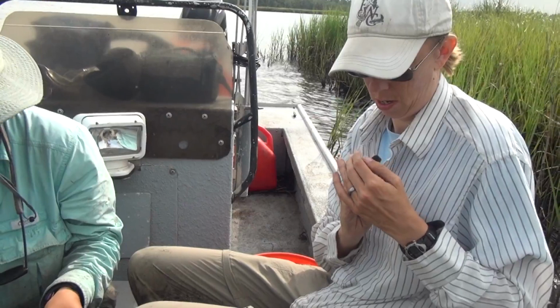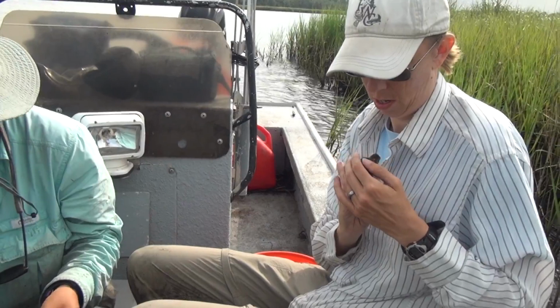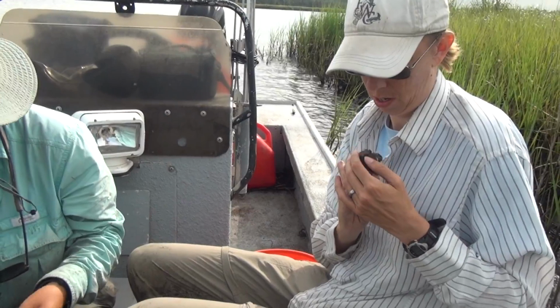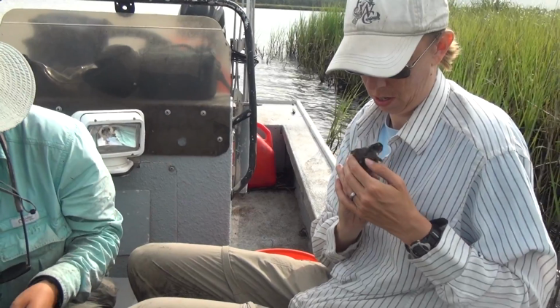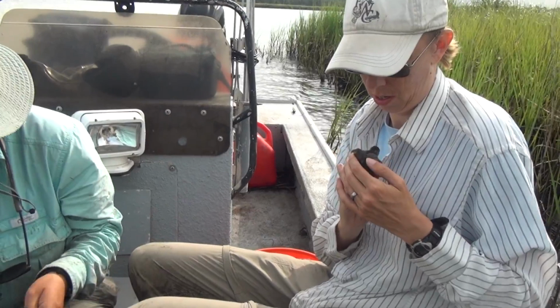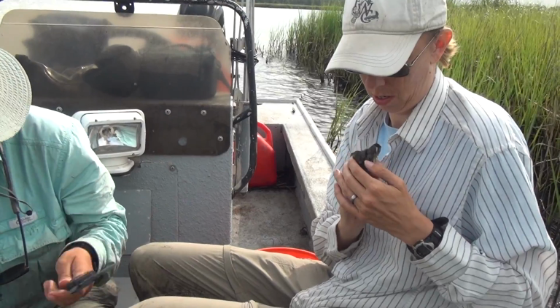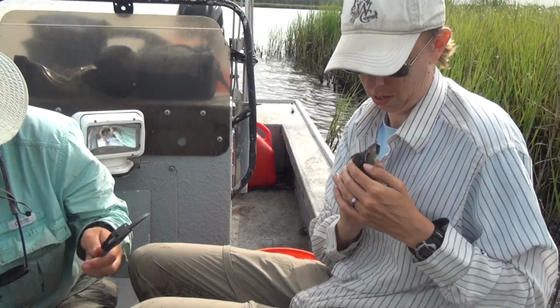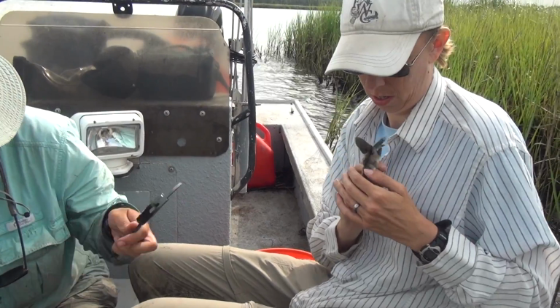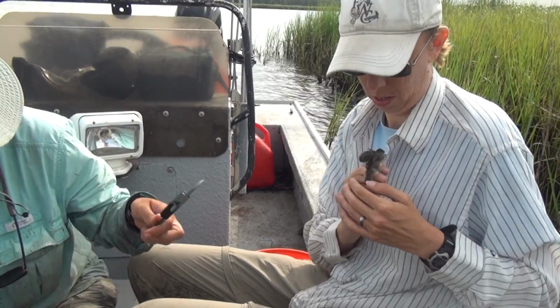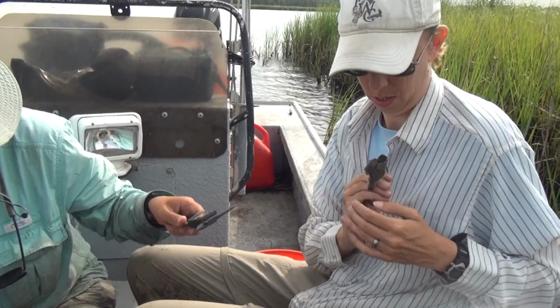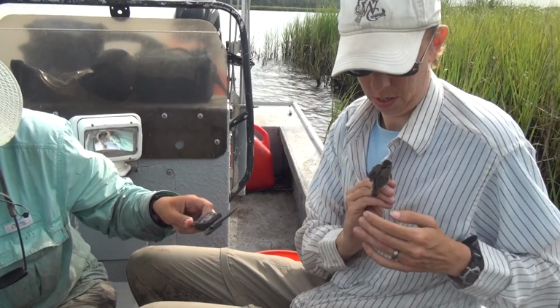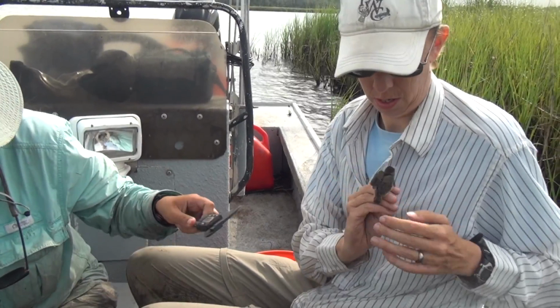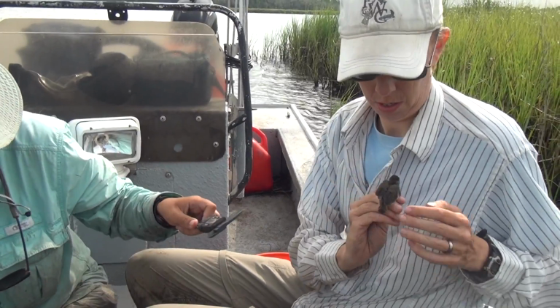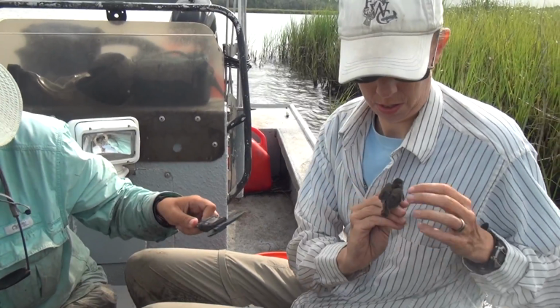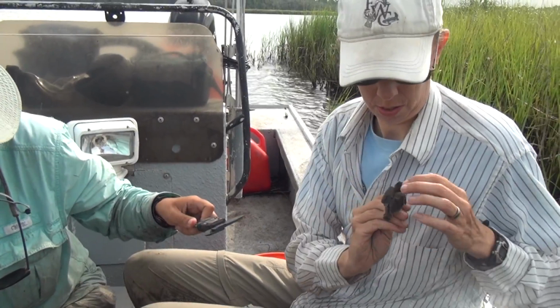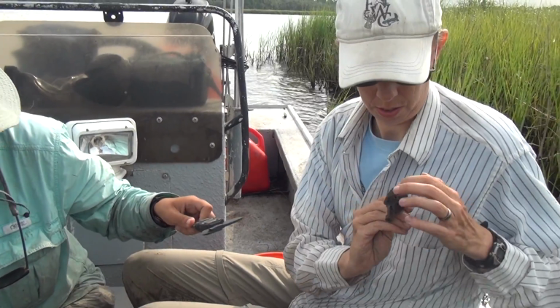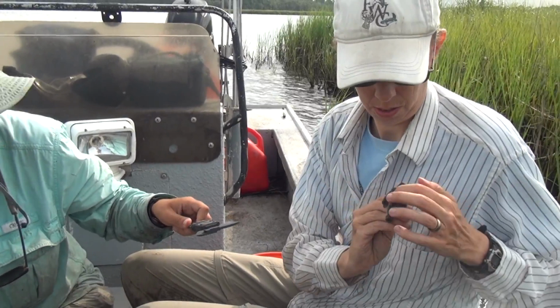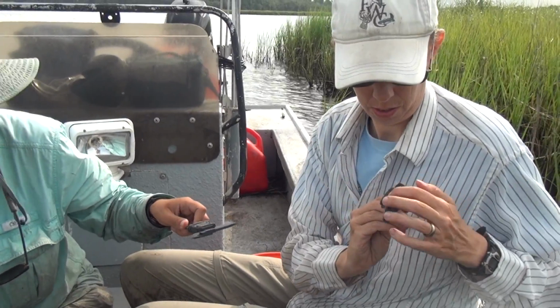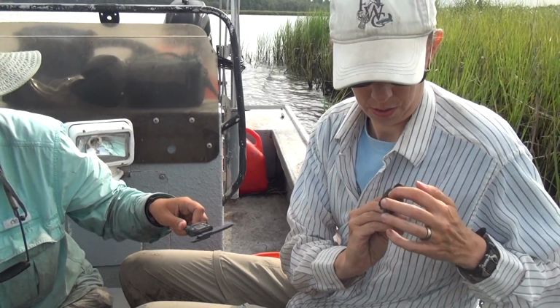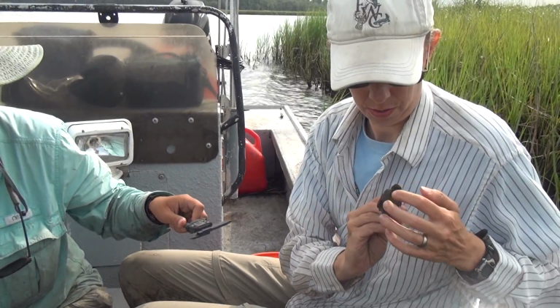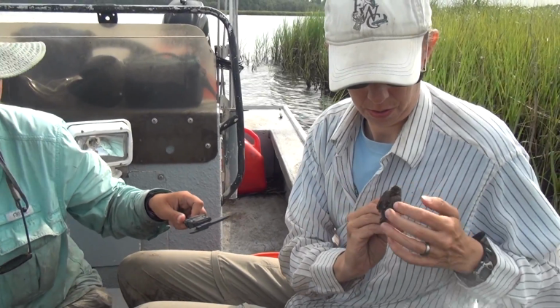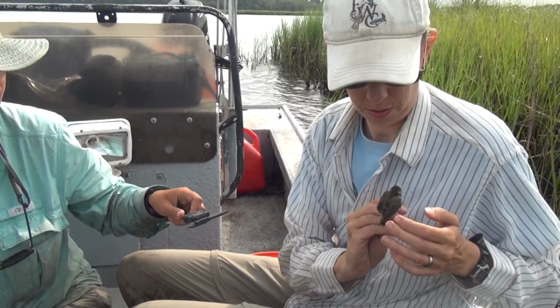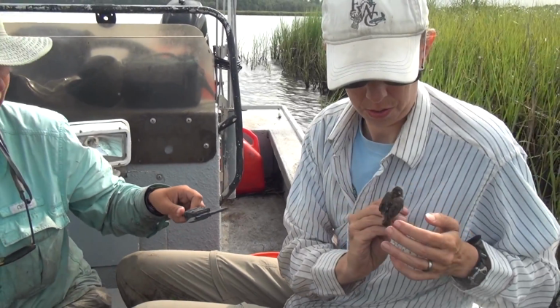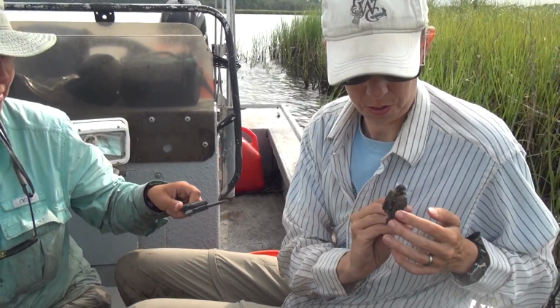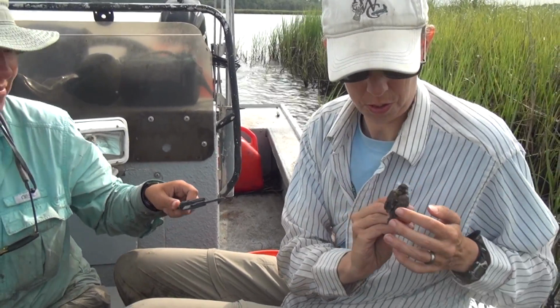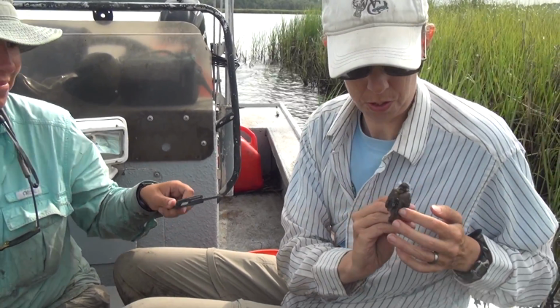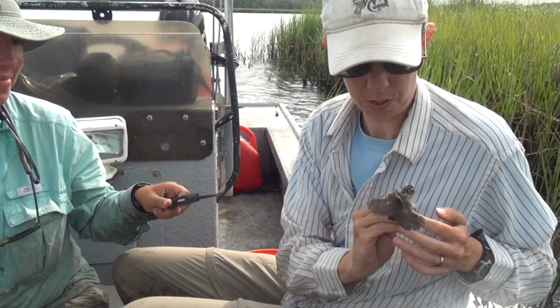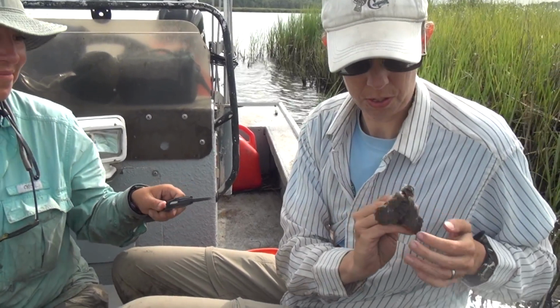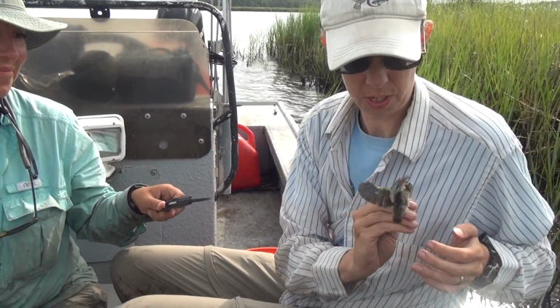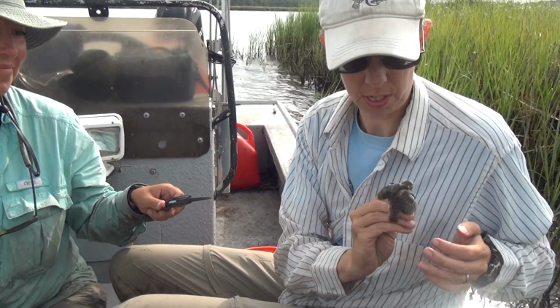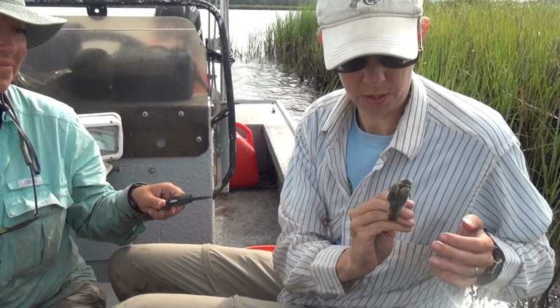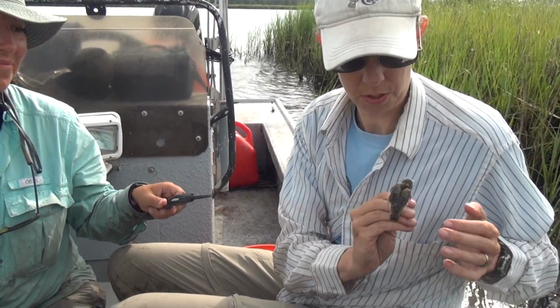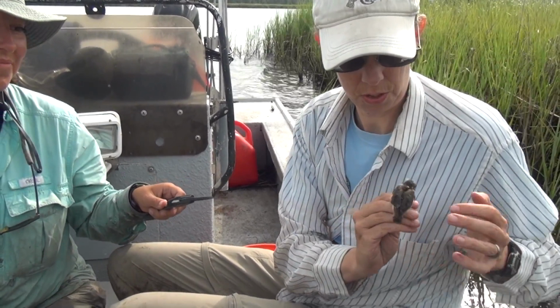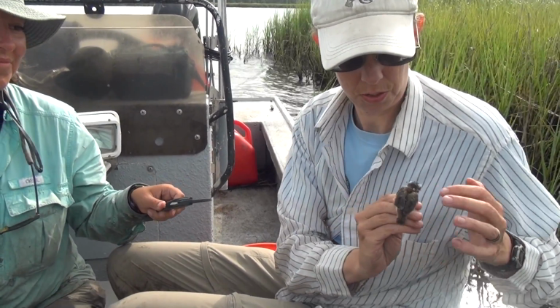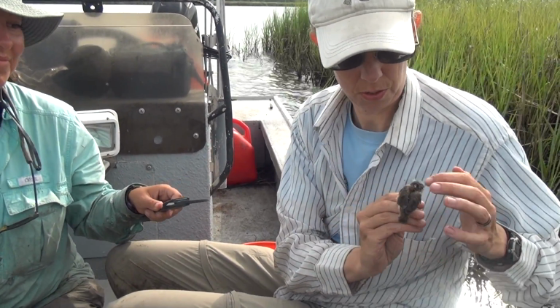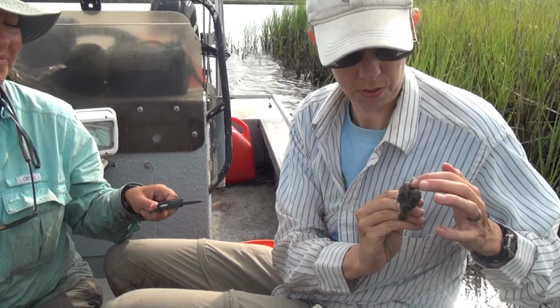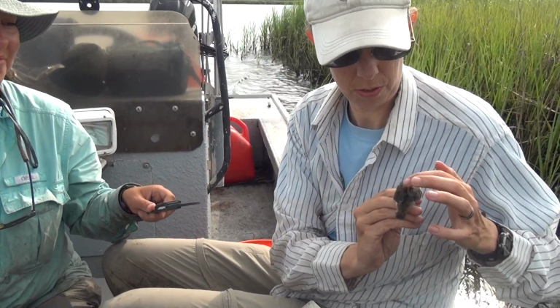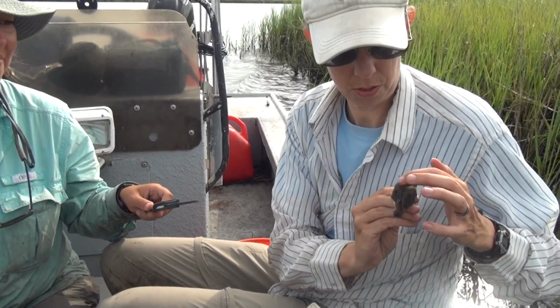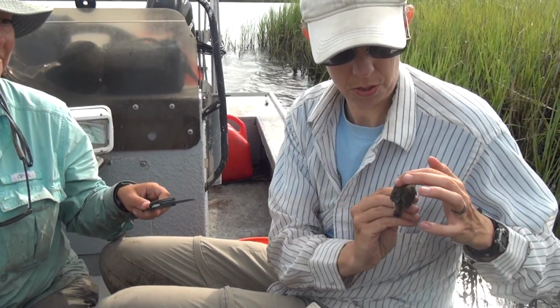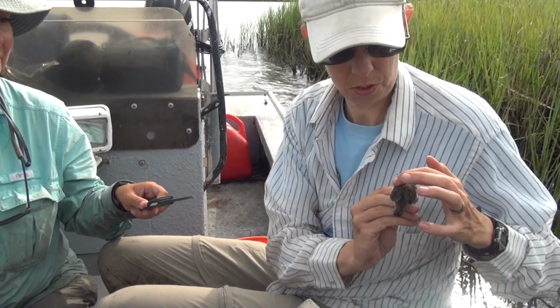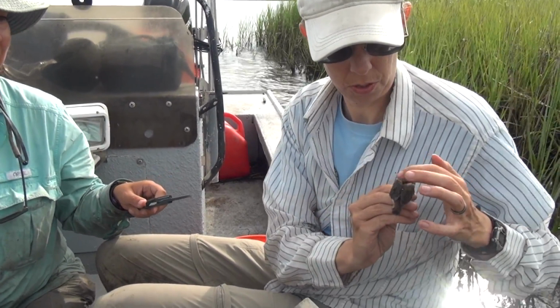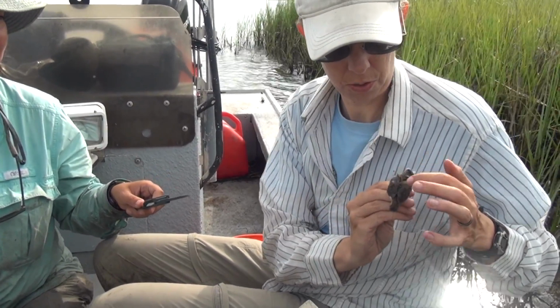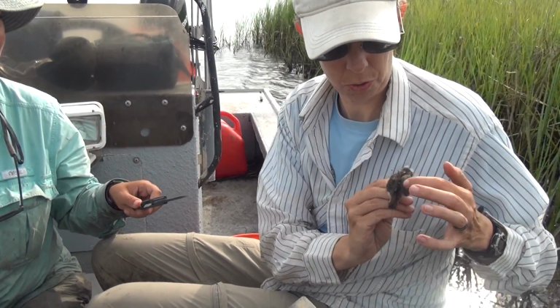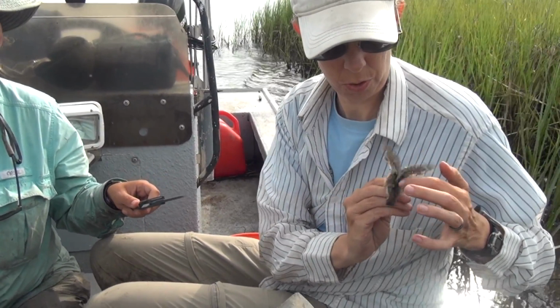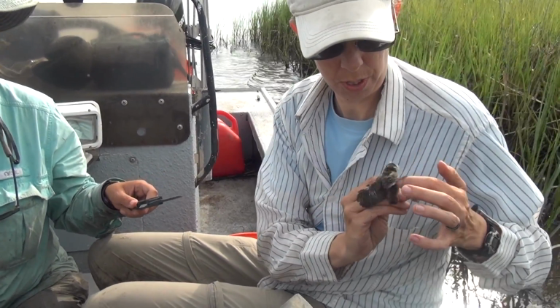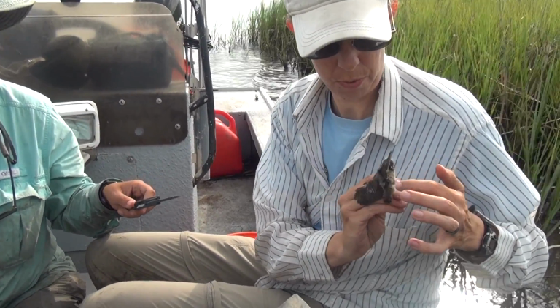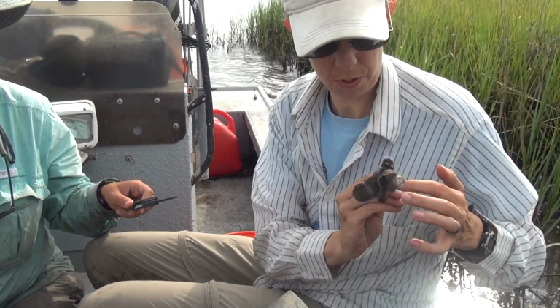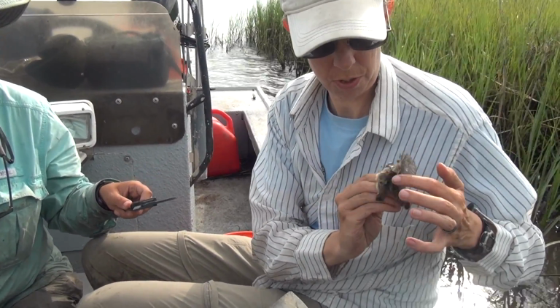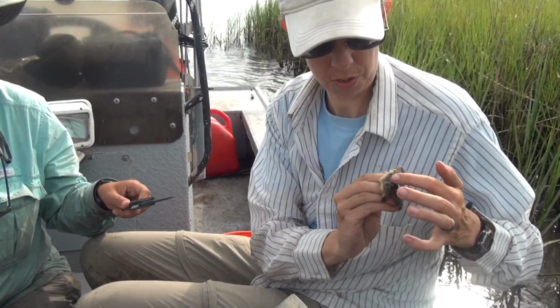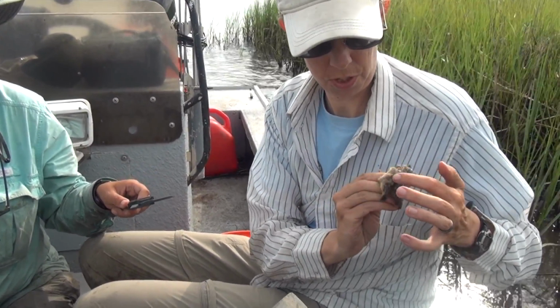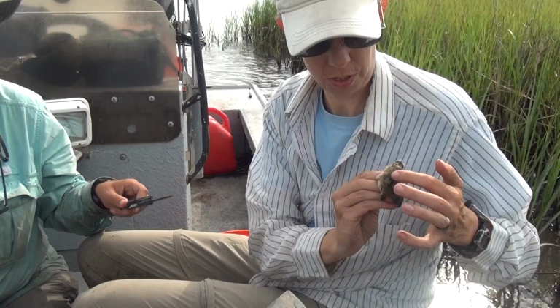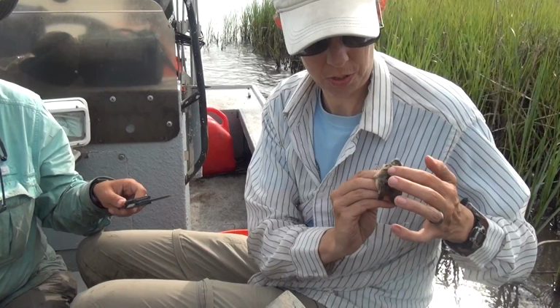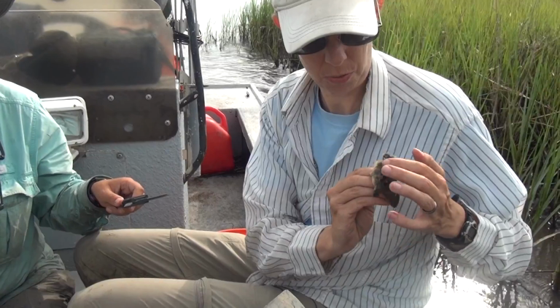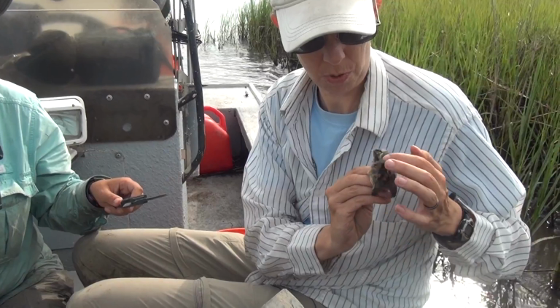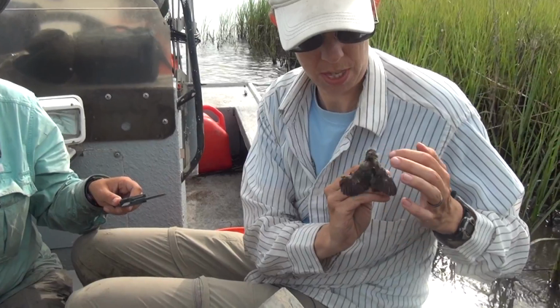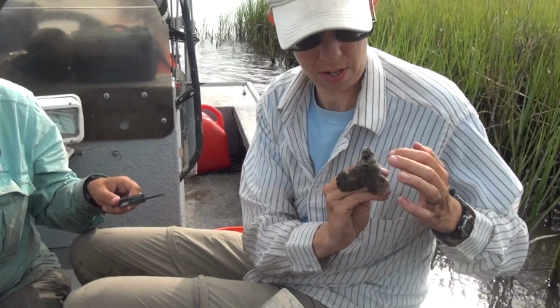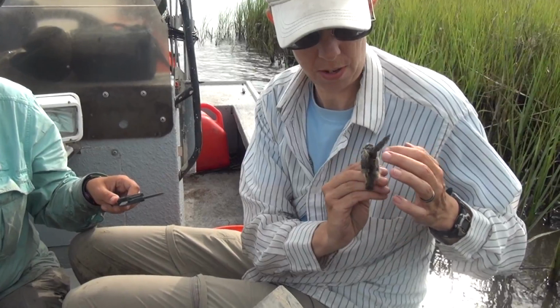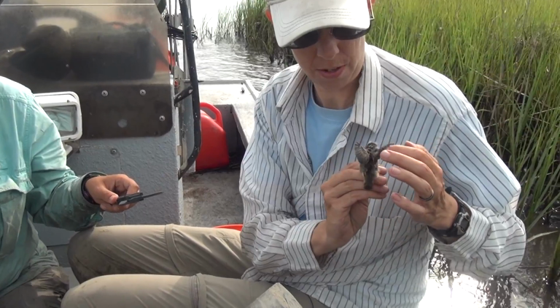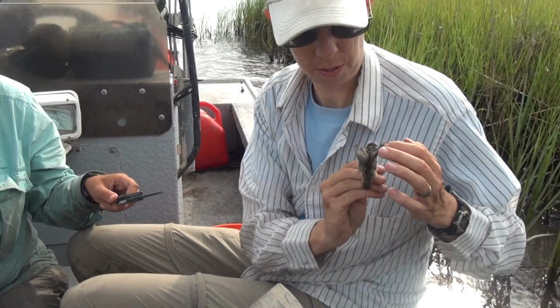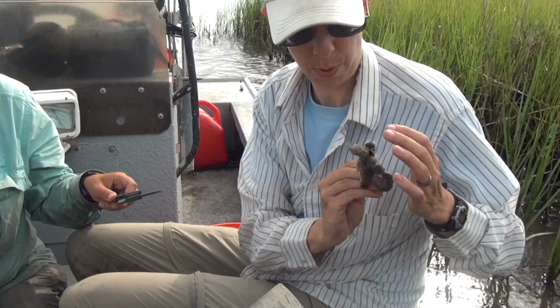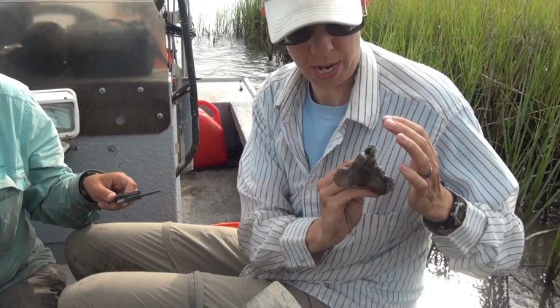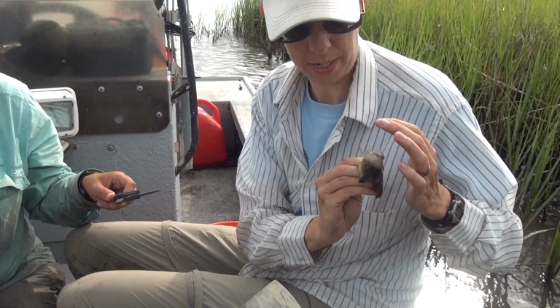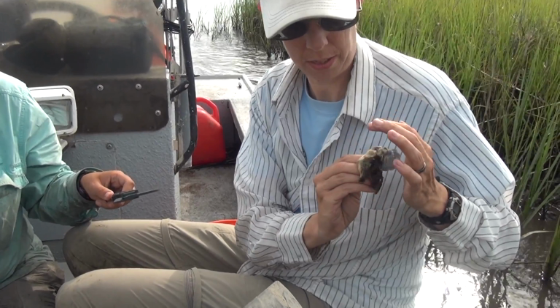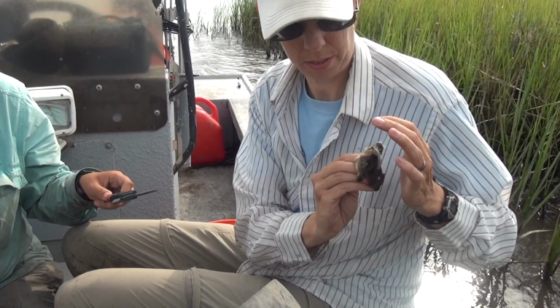Hi, my name is Amy Schorzer. I'm an assistant research scientist with the Fish and Wildlife Research Institute.